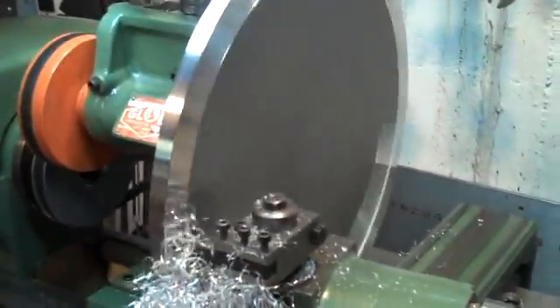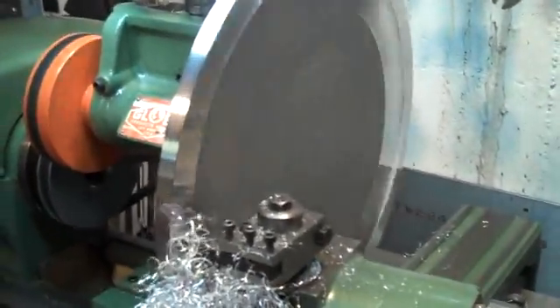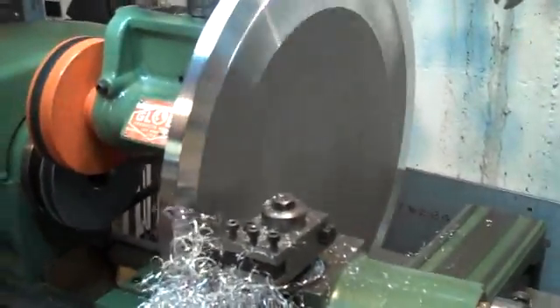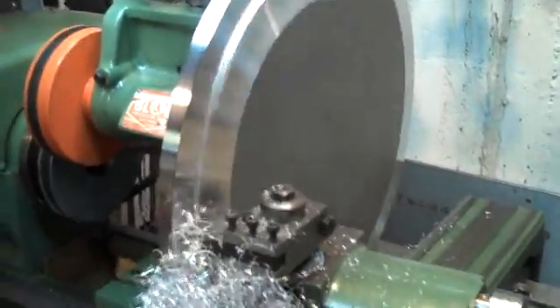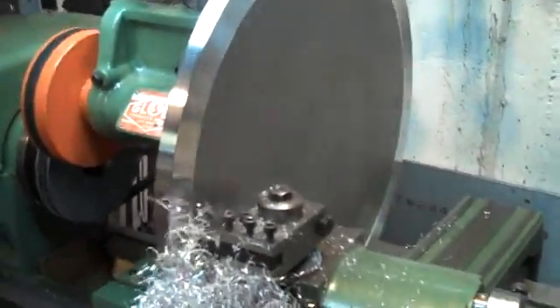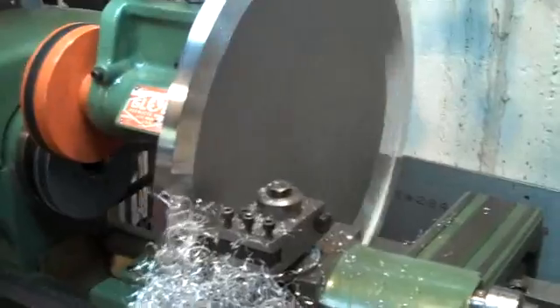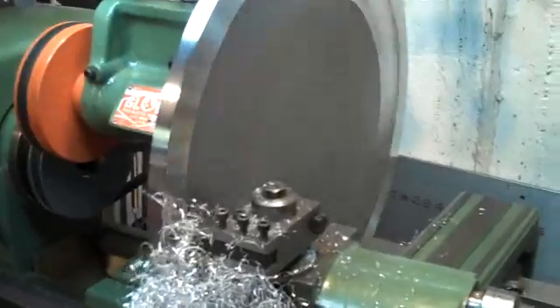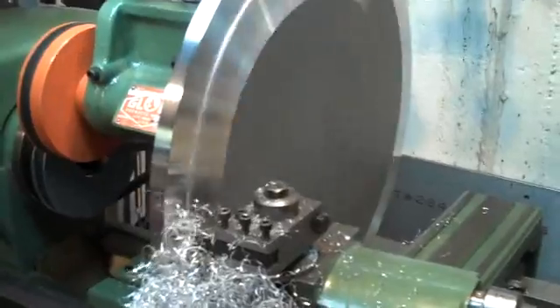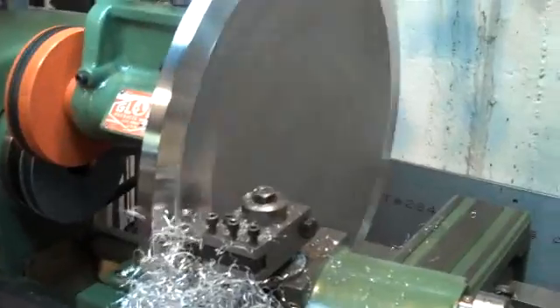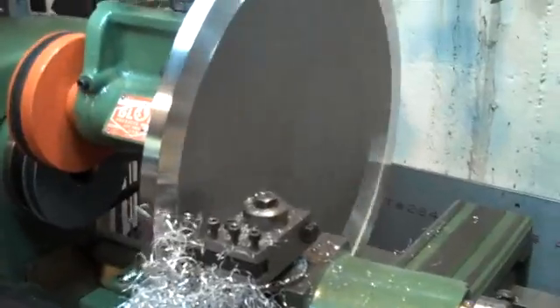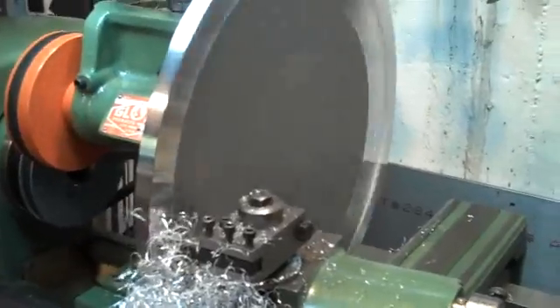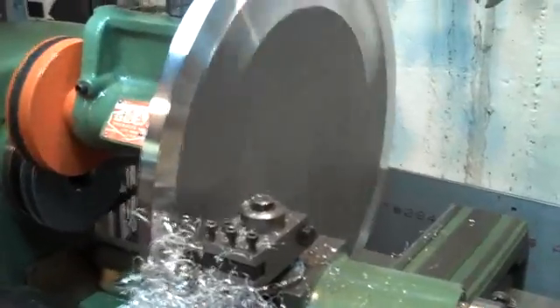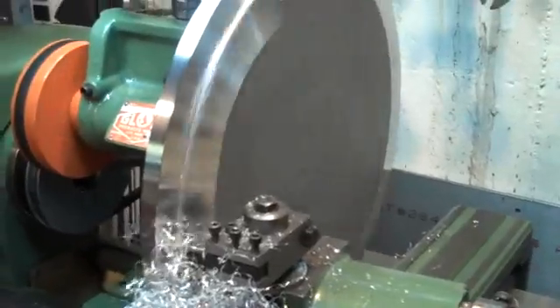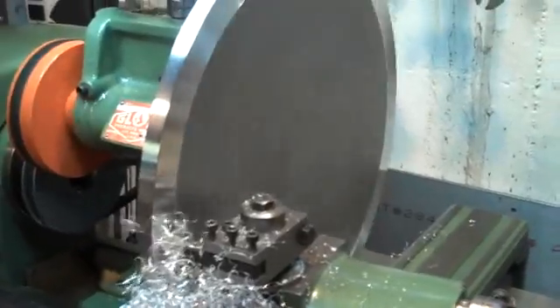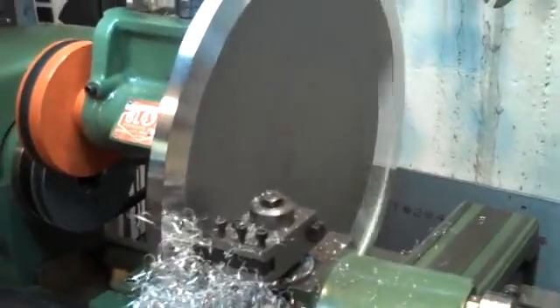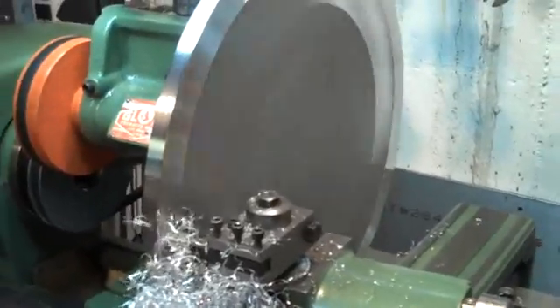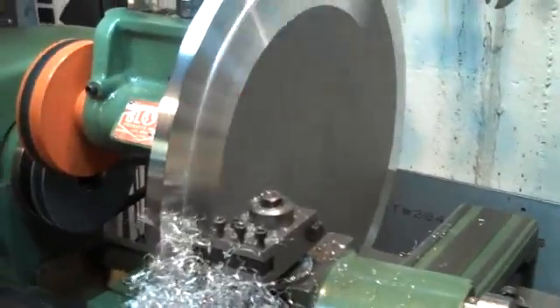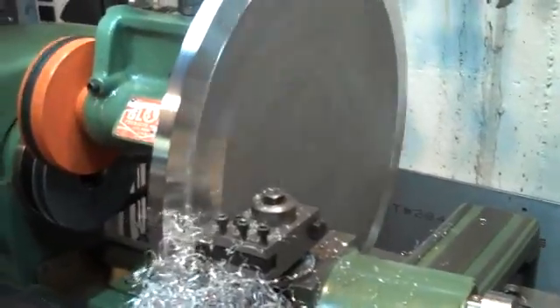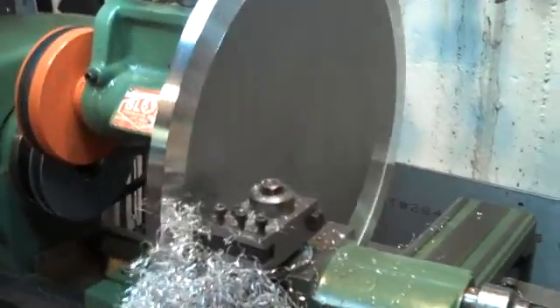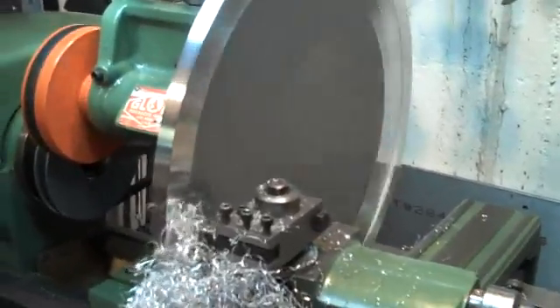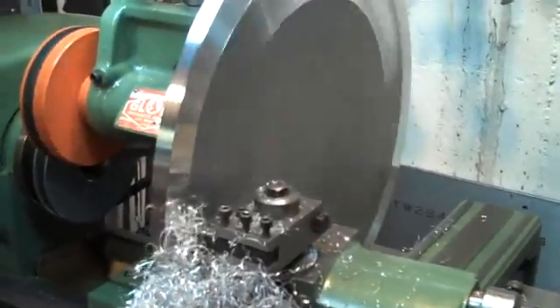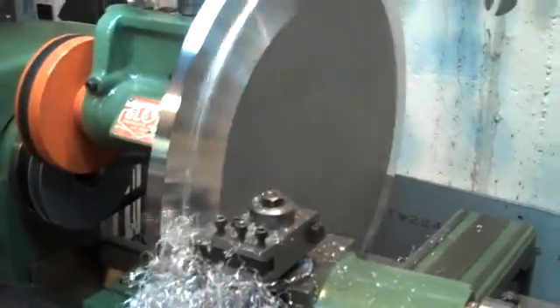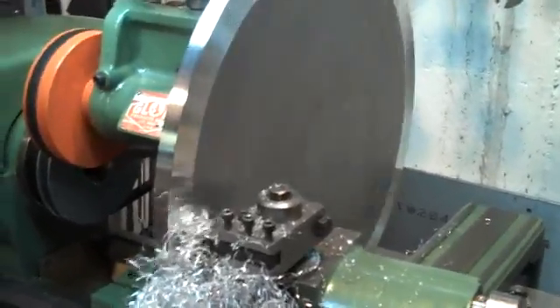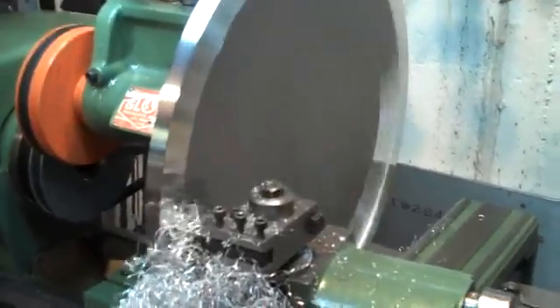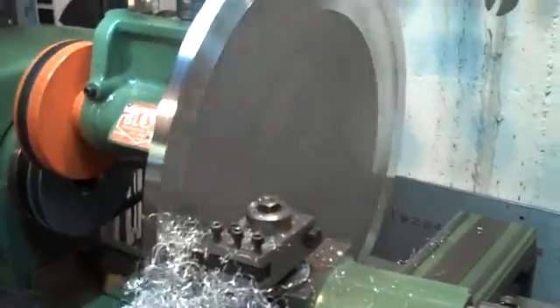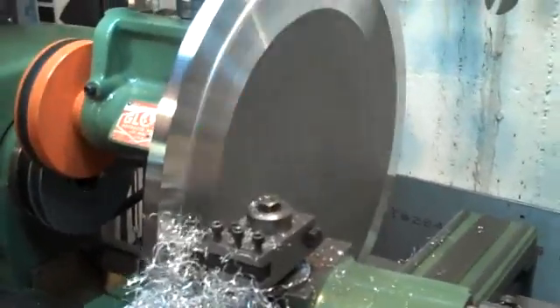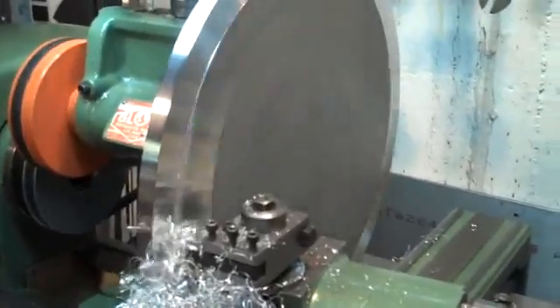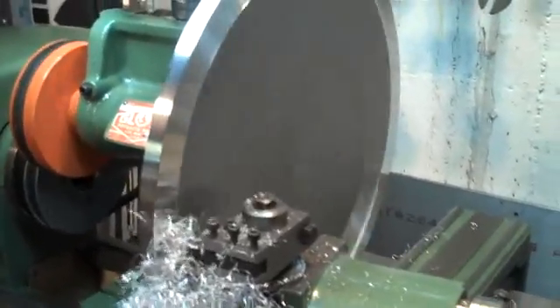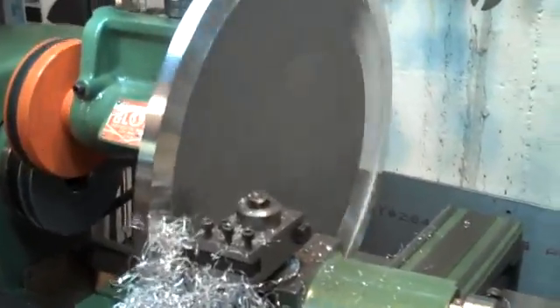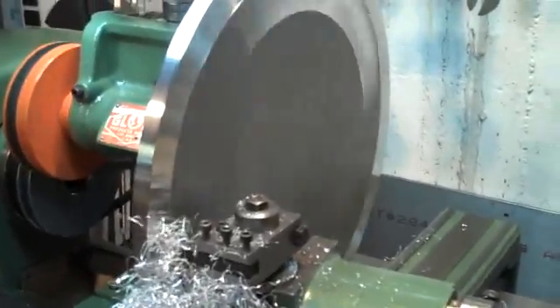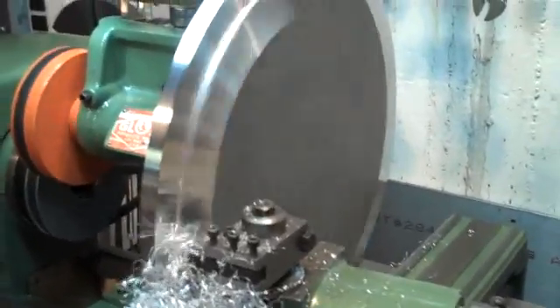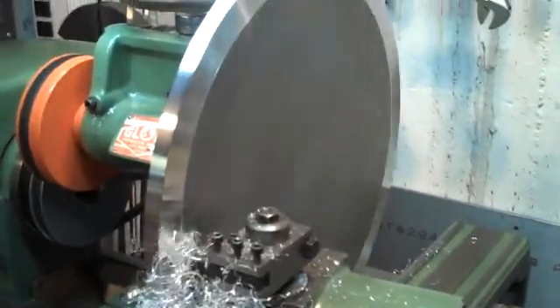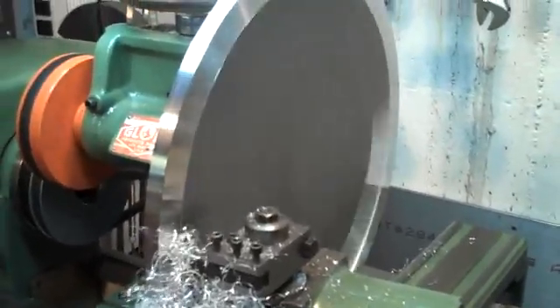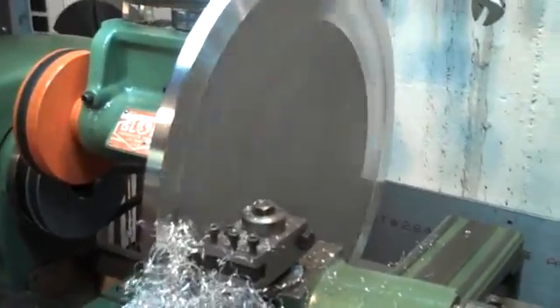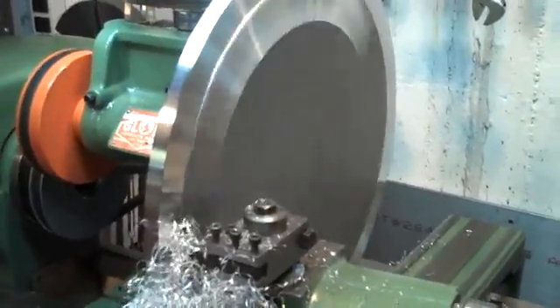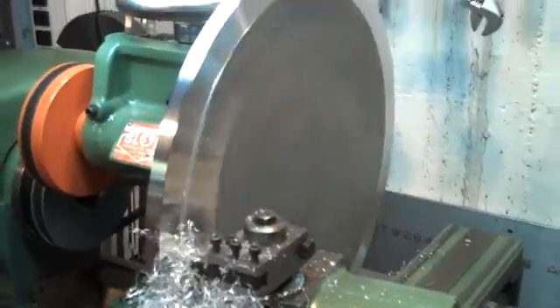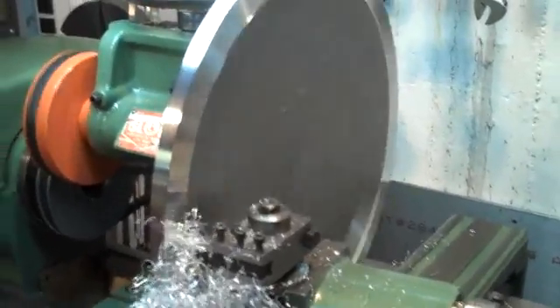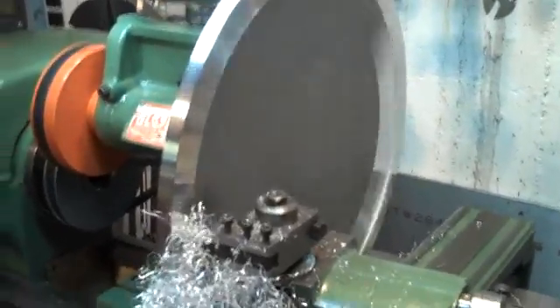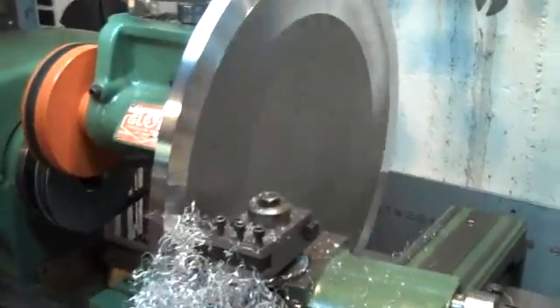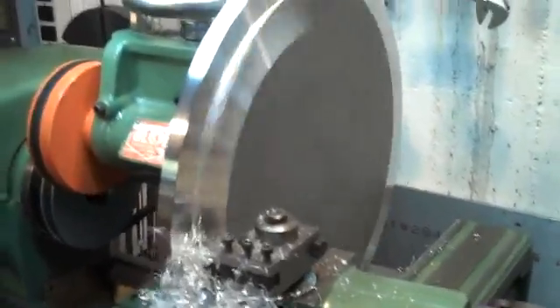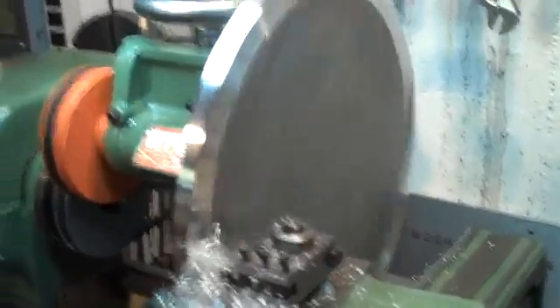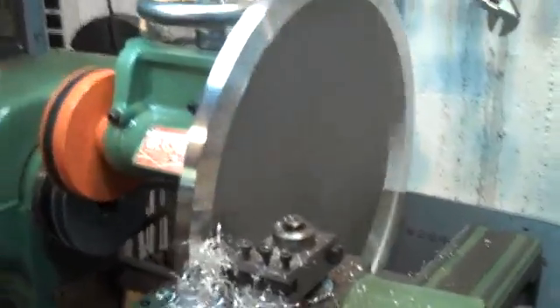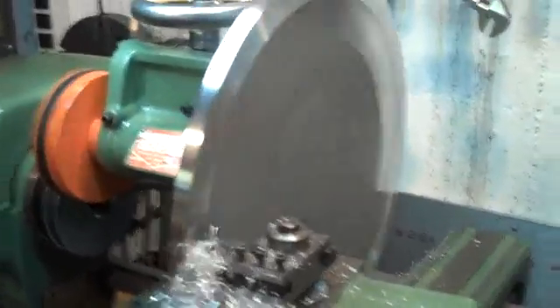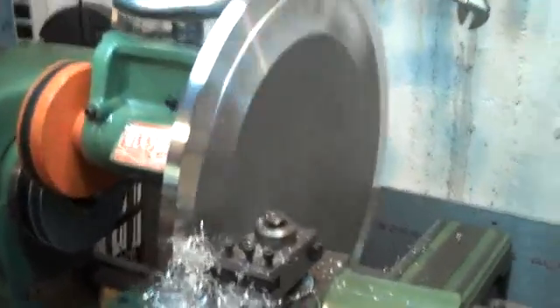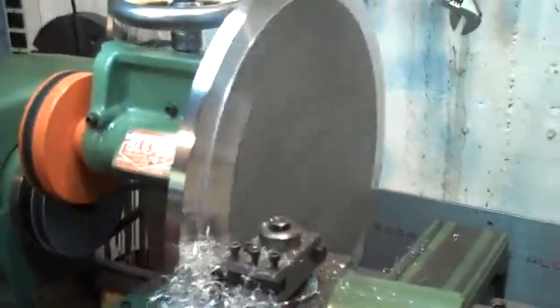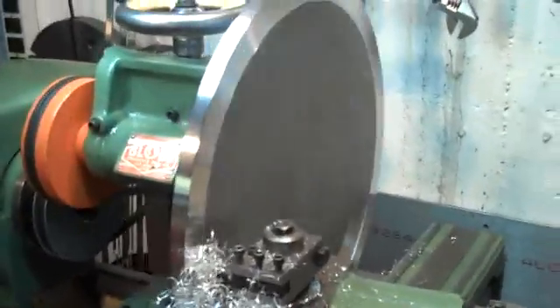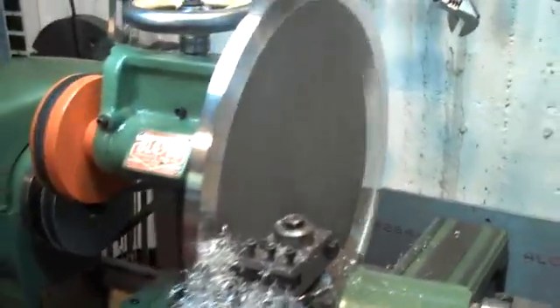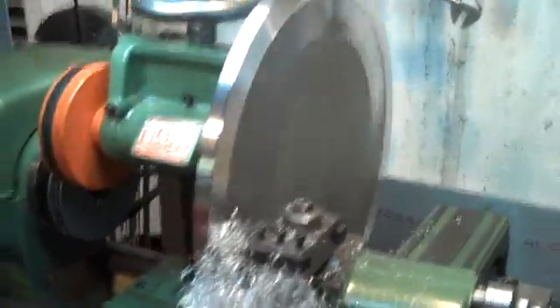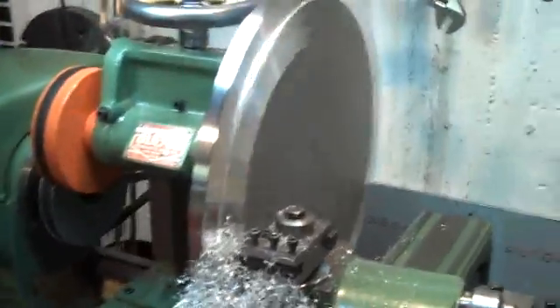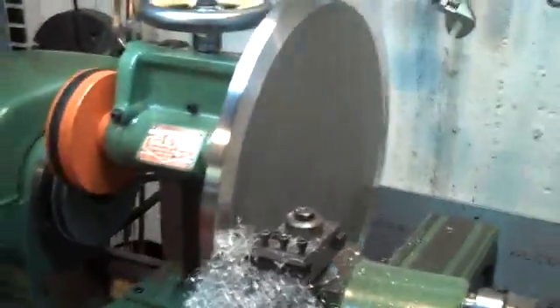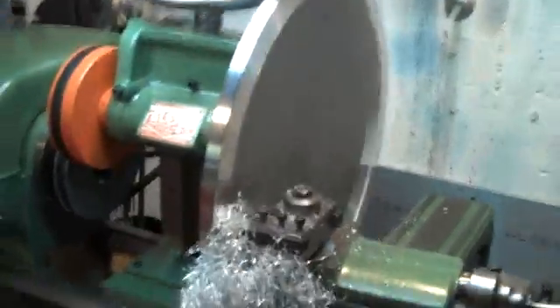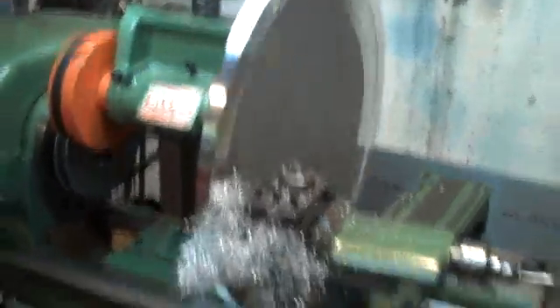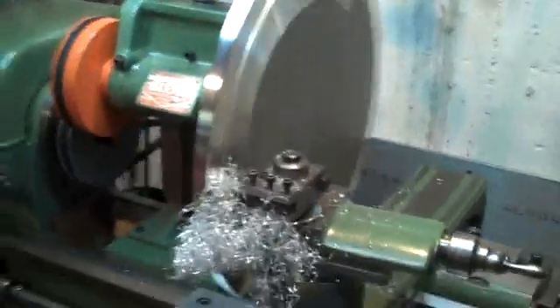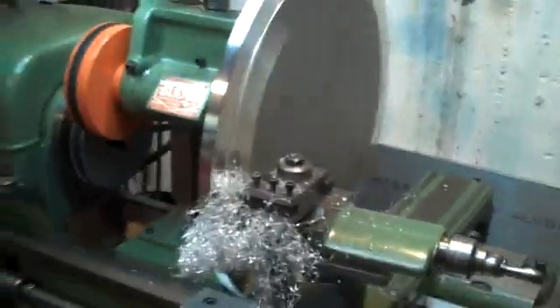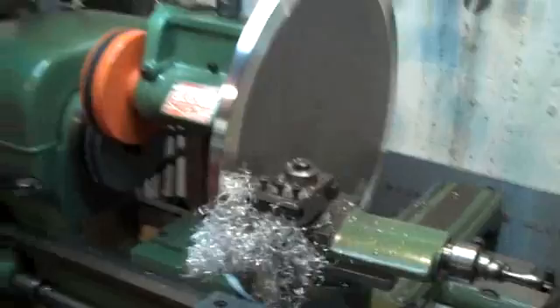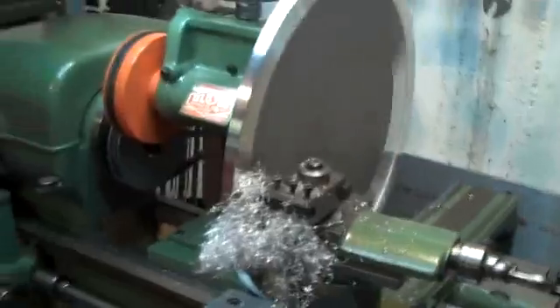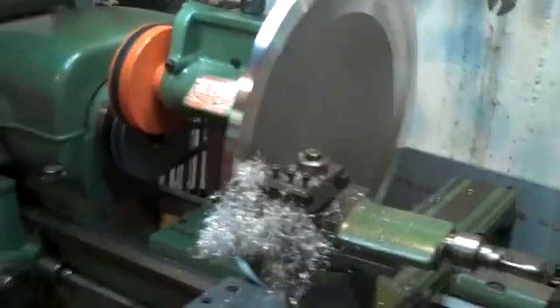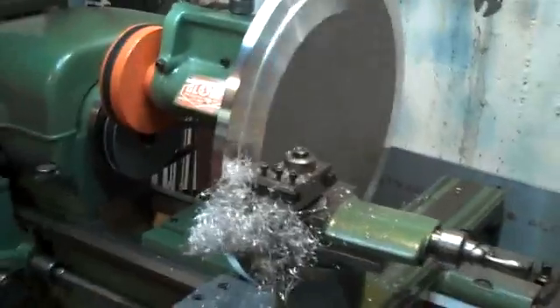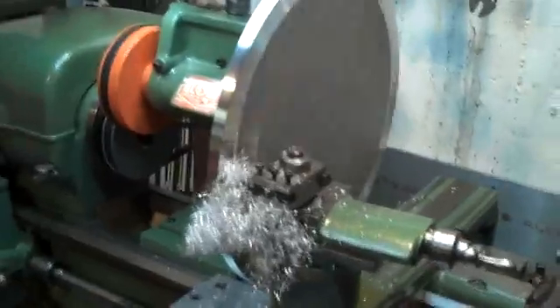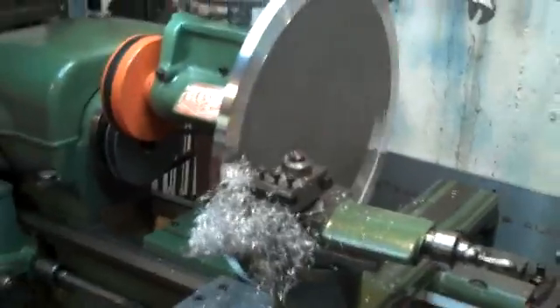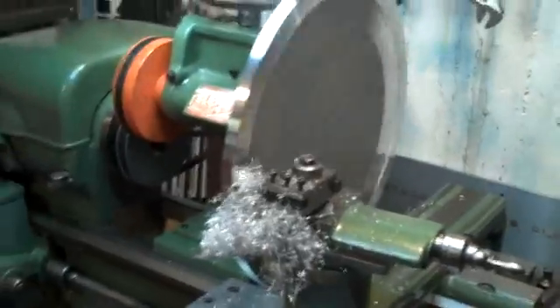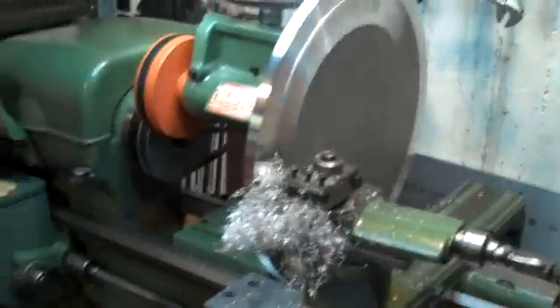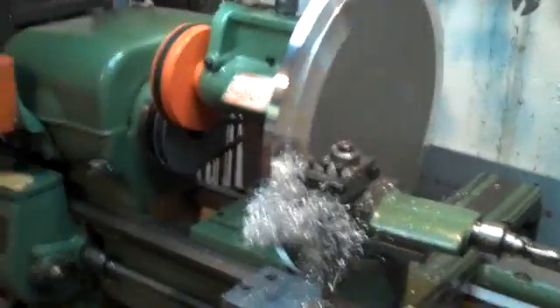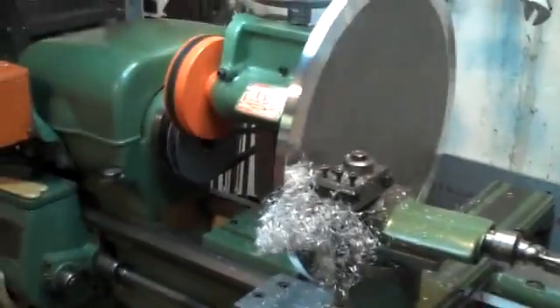Then we screwed that up on here and faced it so it runs true to the spindle, and we'll have this enormous faceplate.